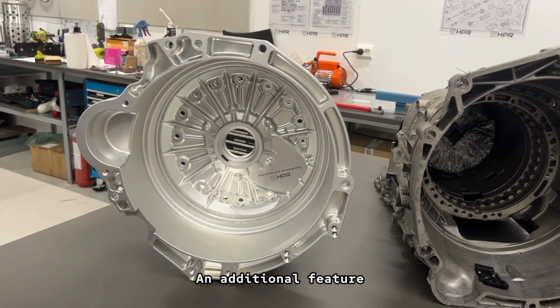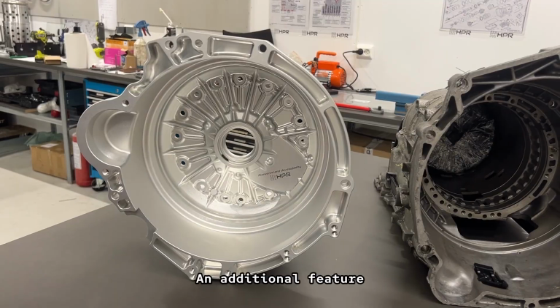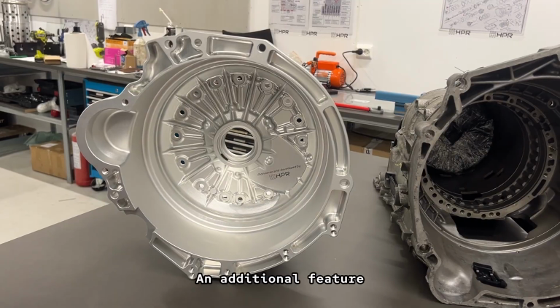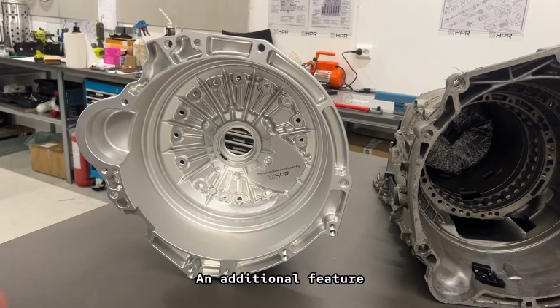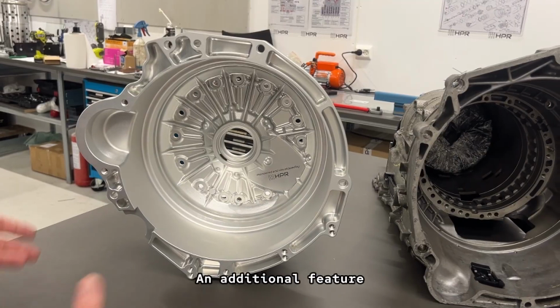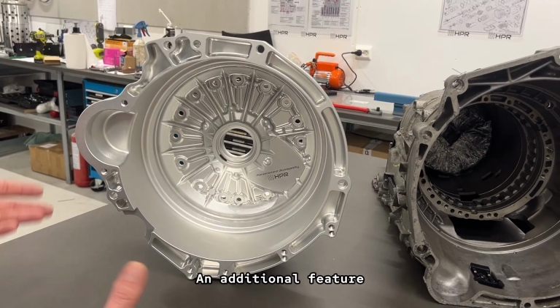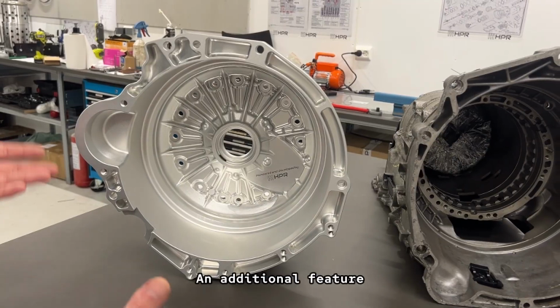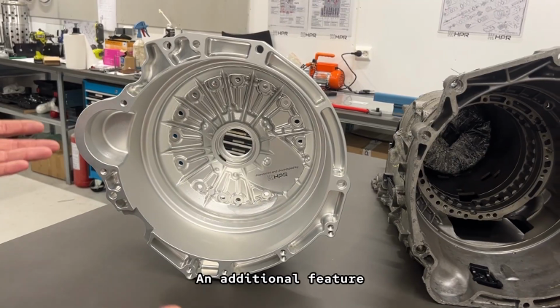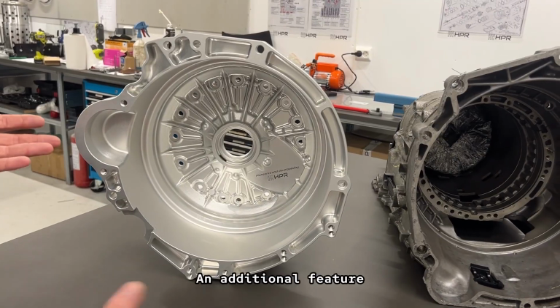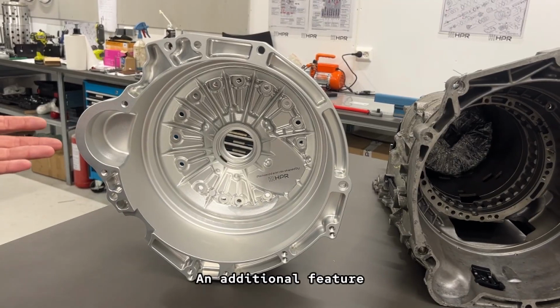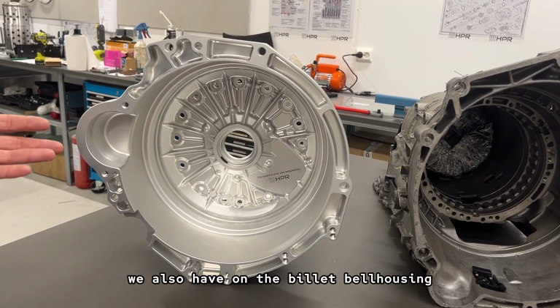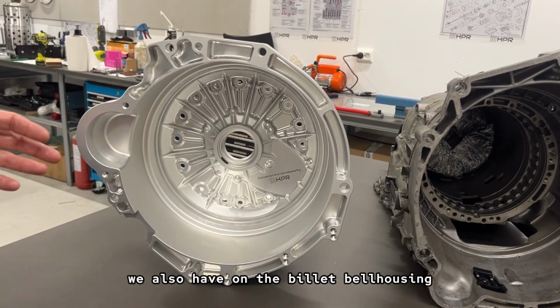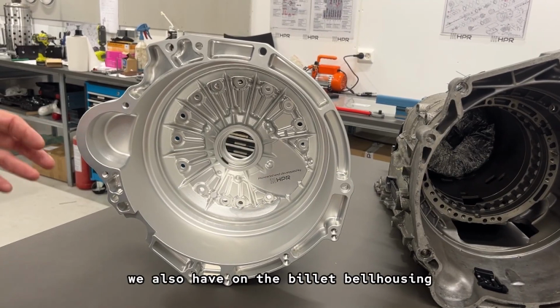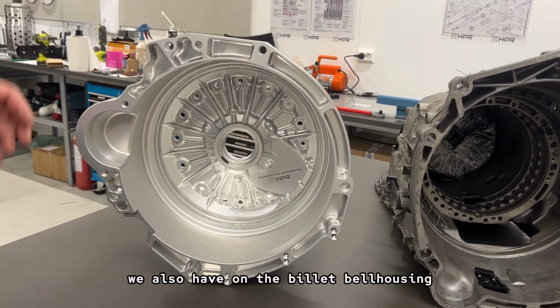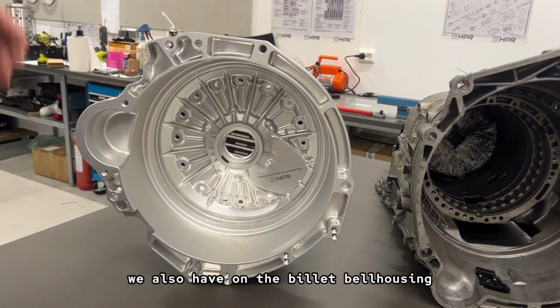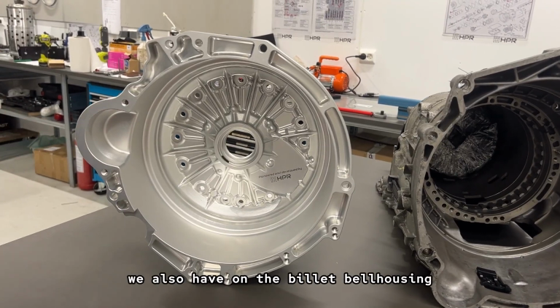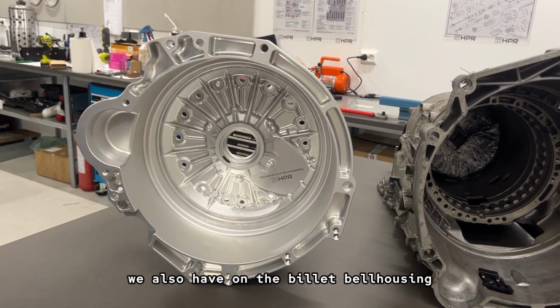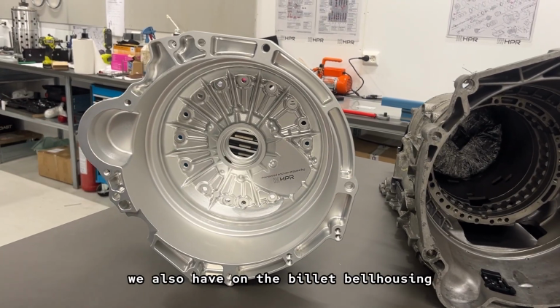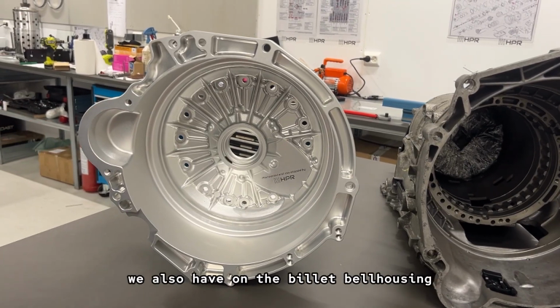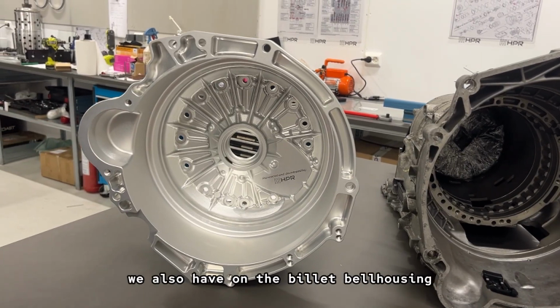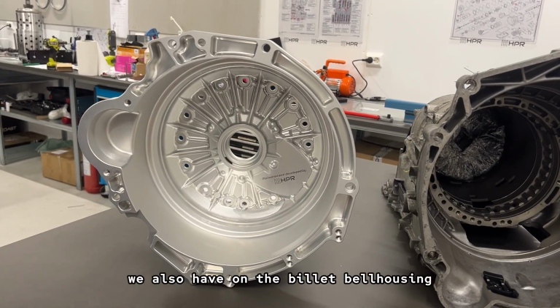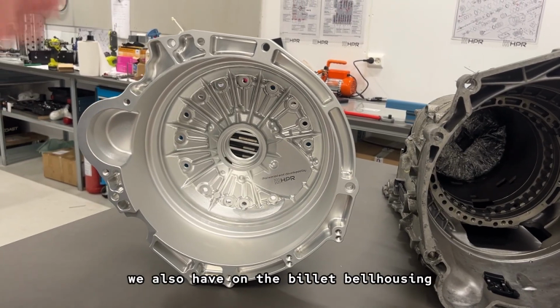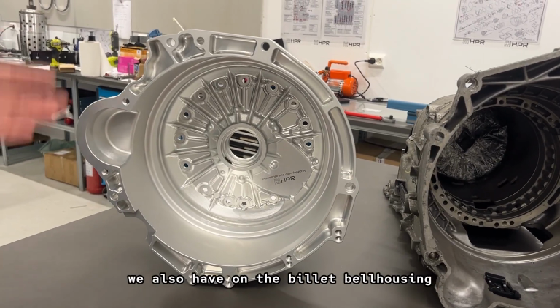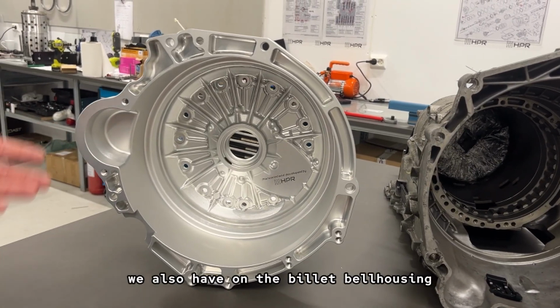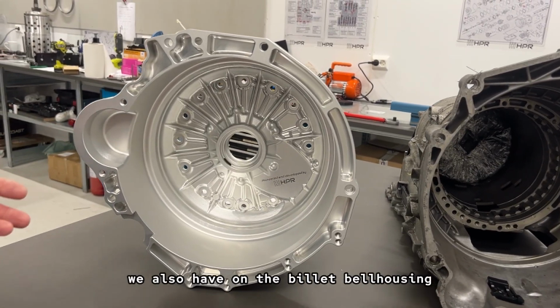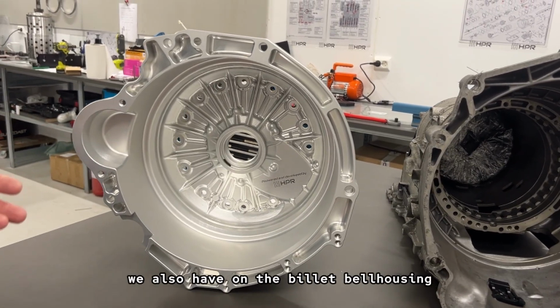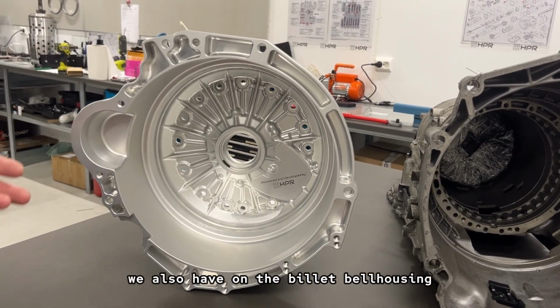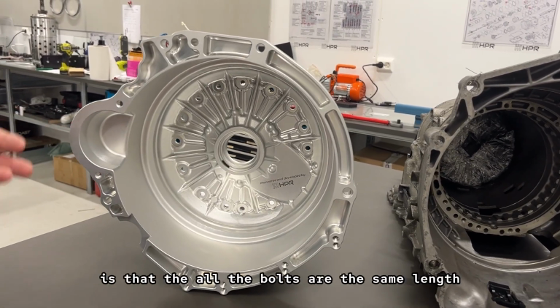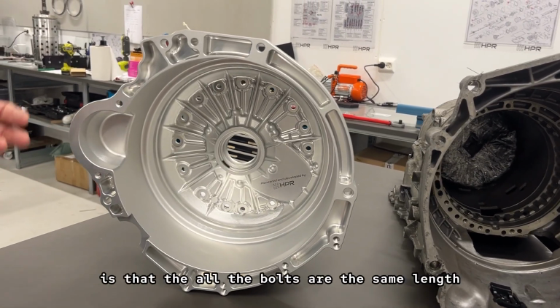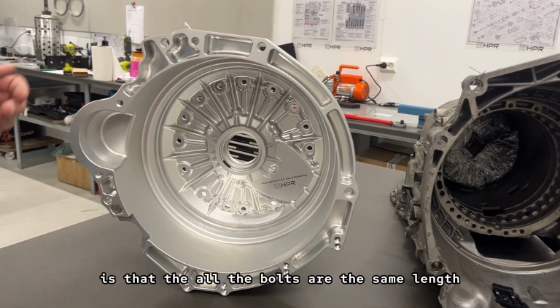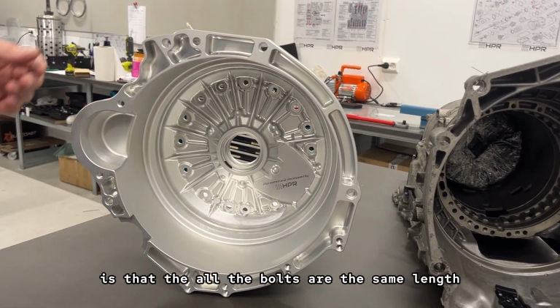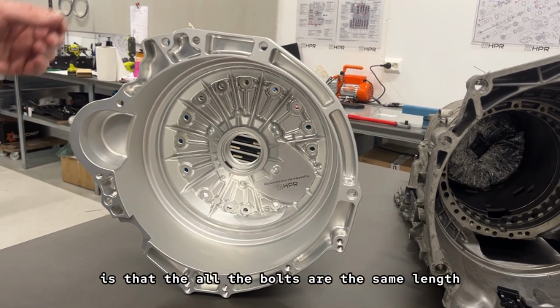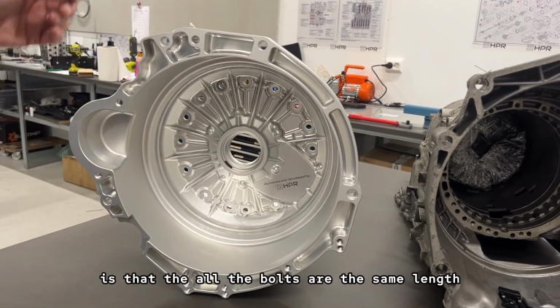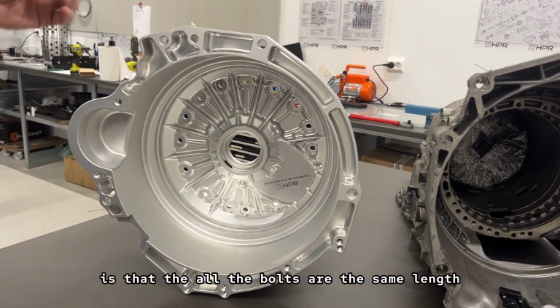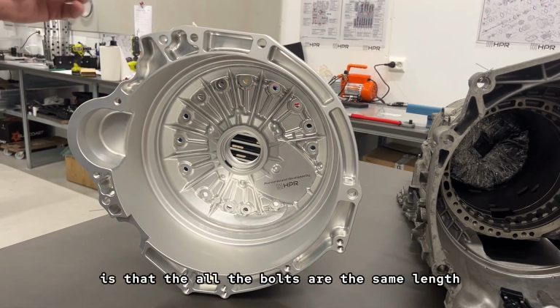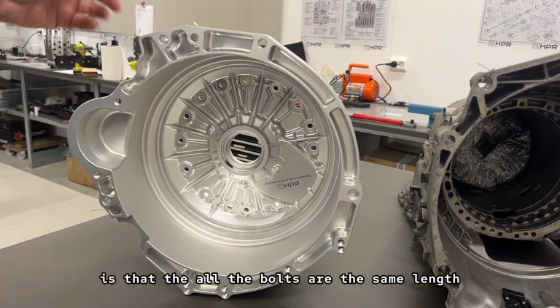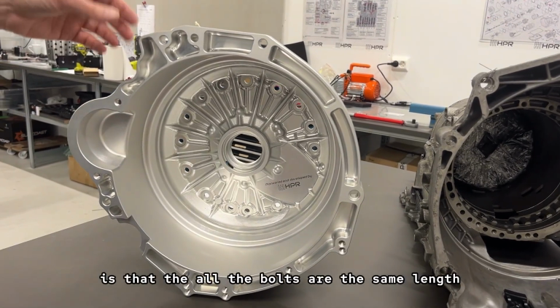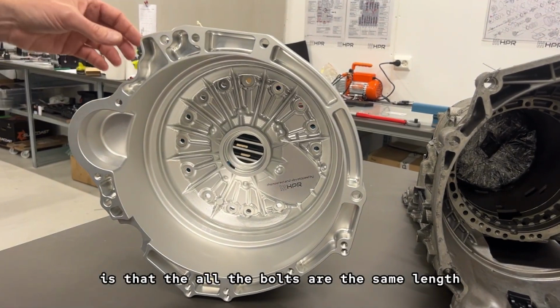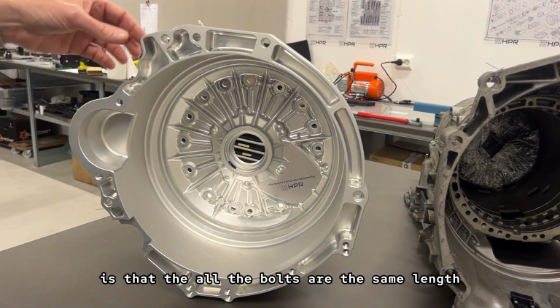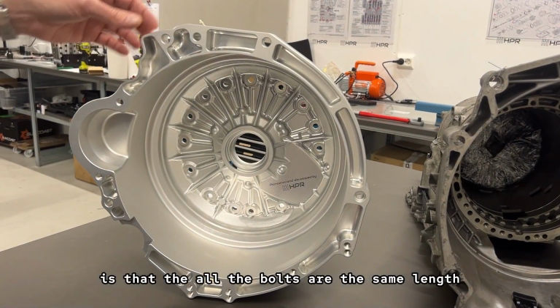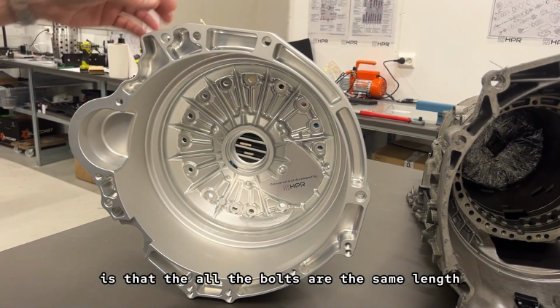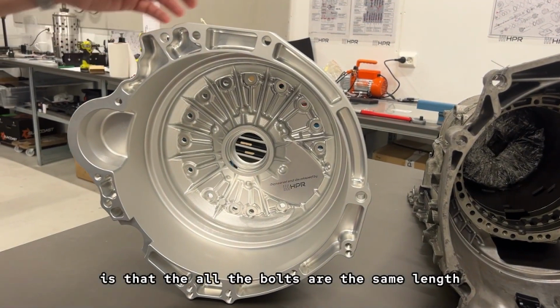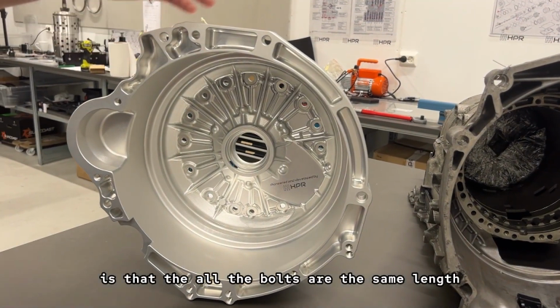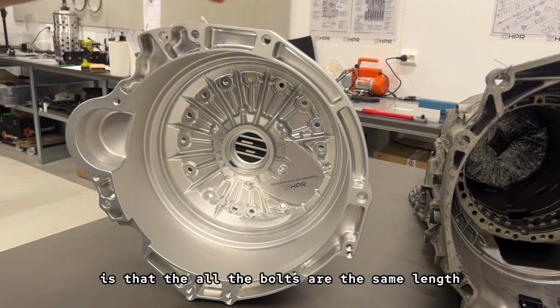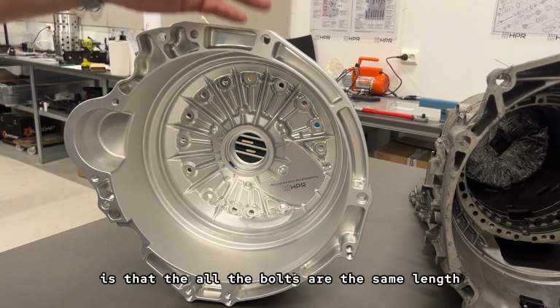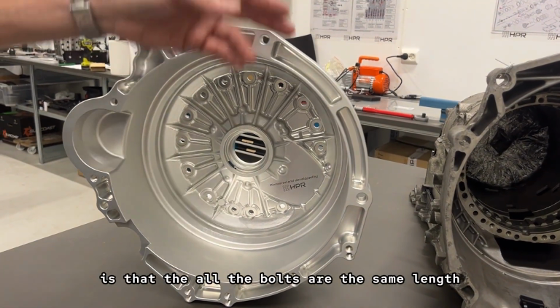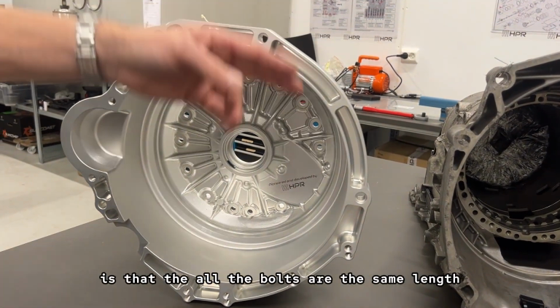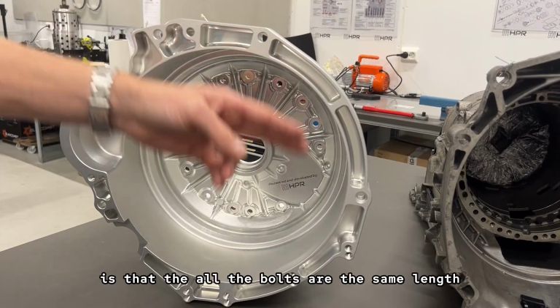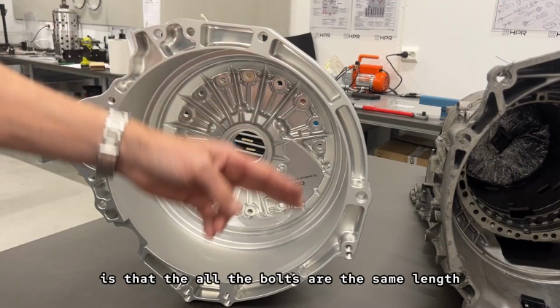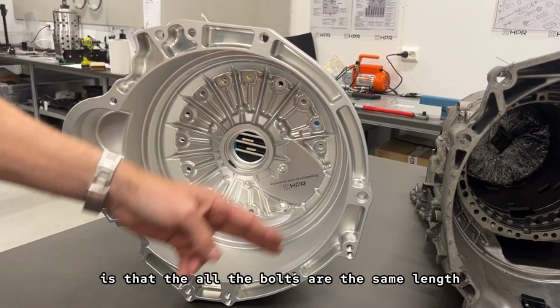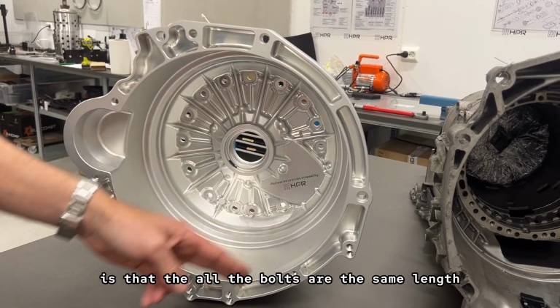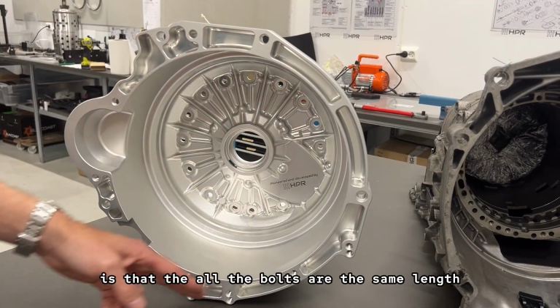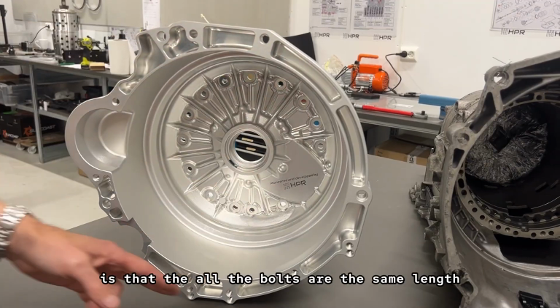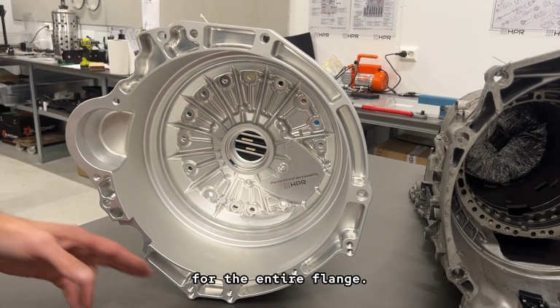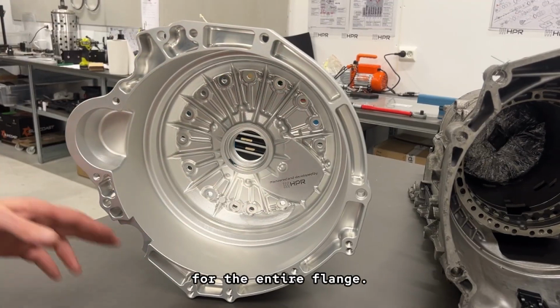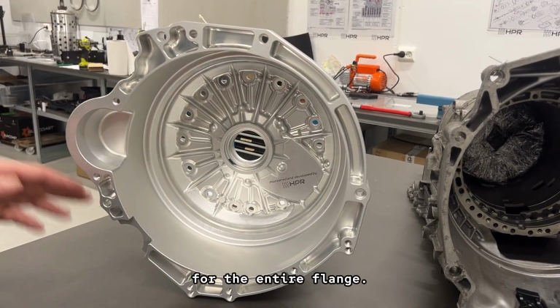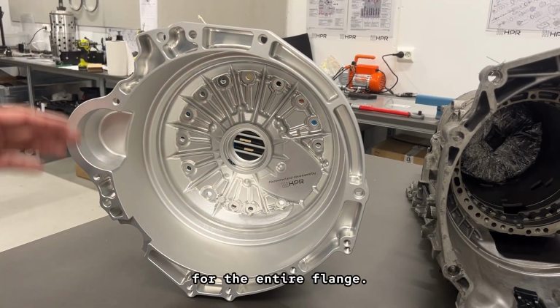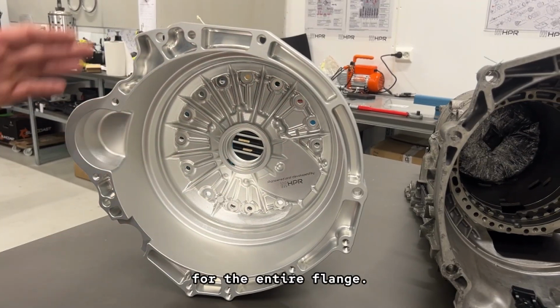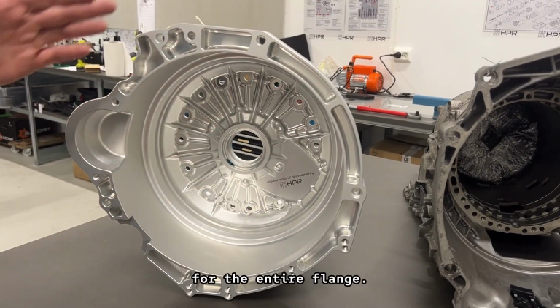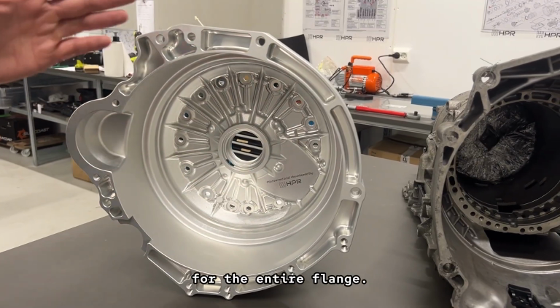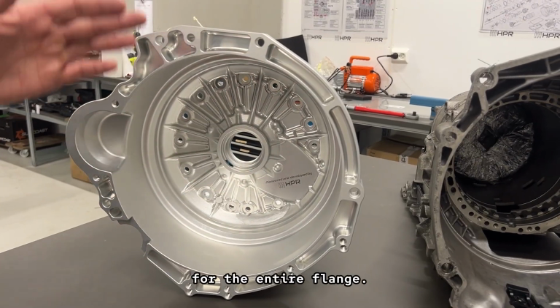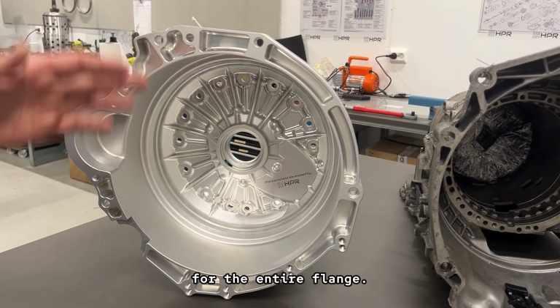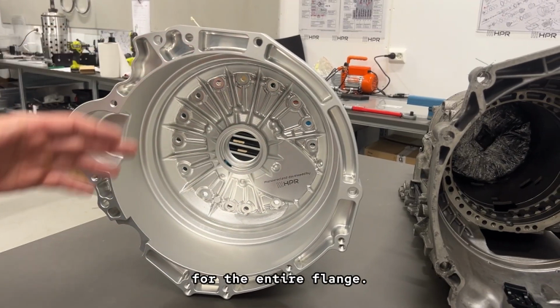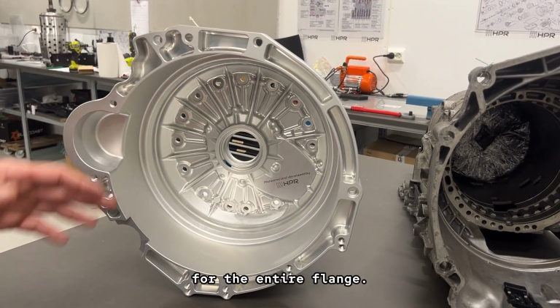An additional feature we also have in the billet bell housing is that all the bolts are the same length for the entire flange.